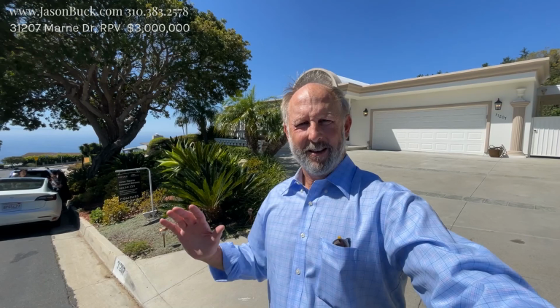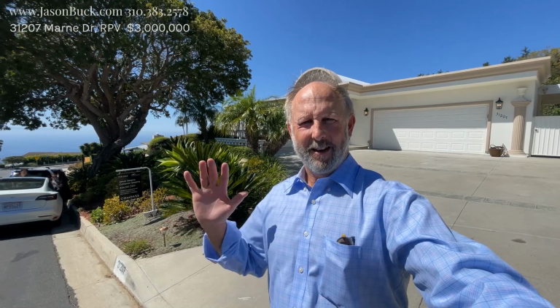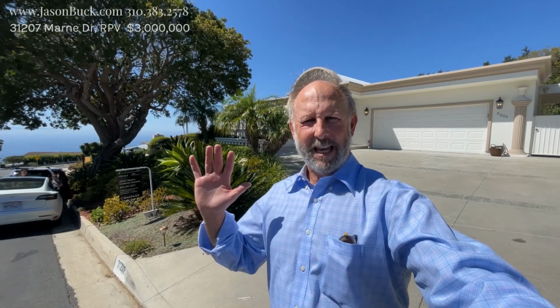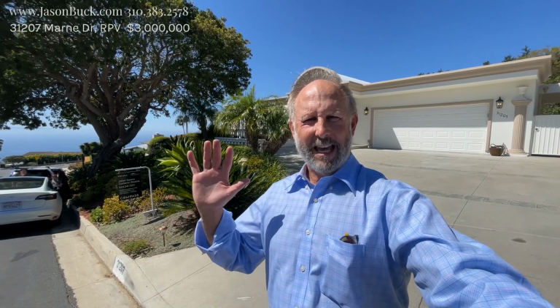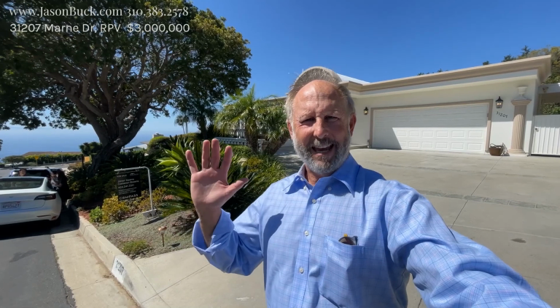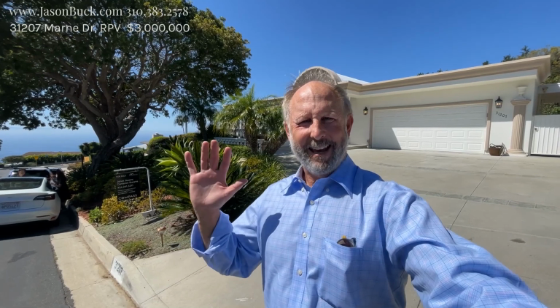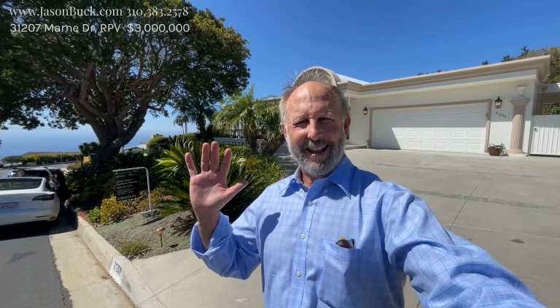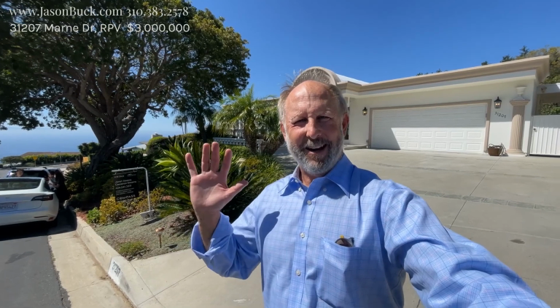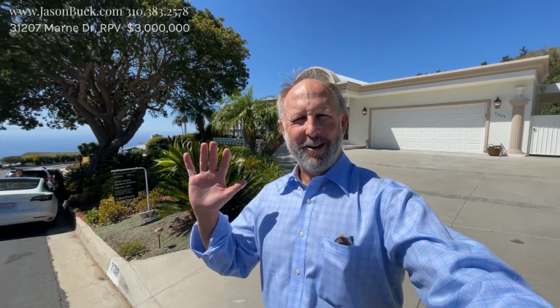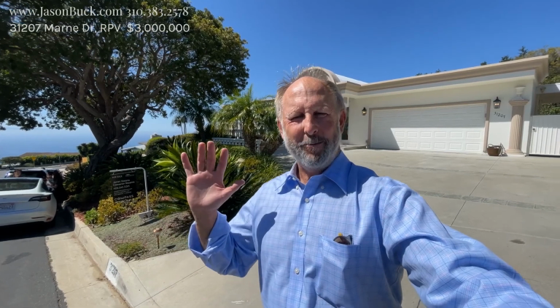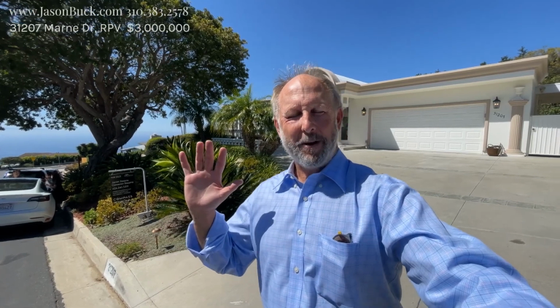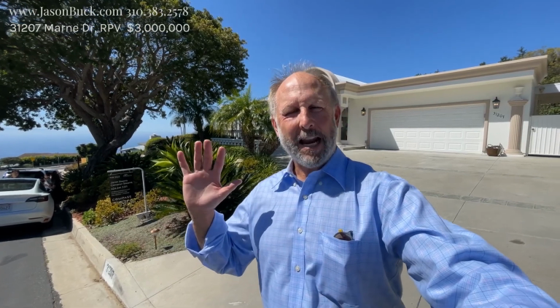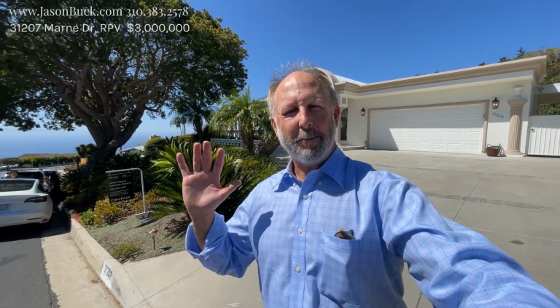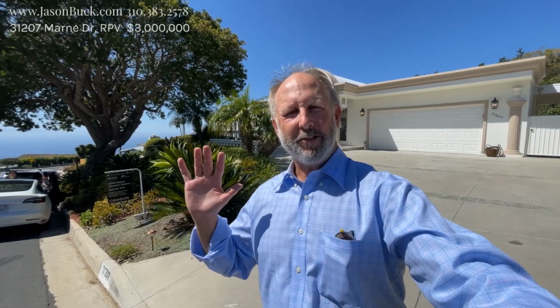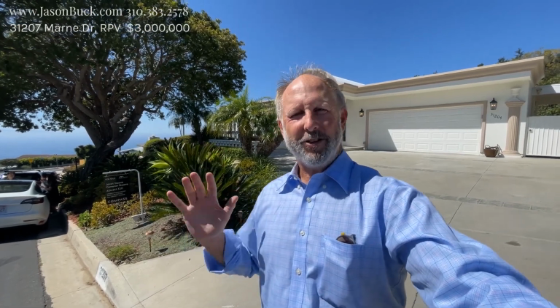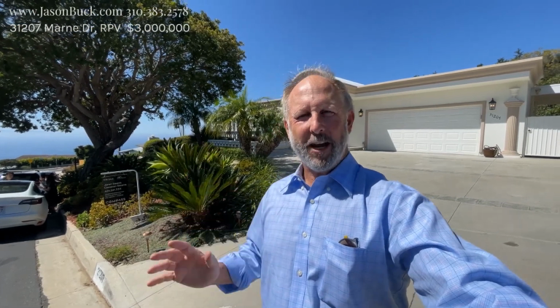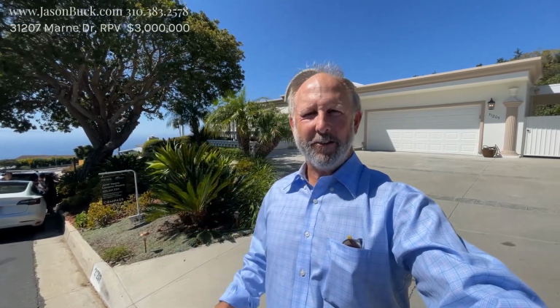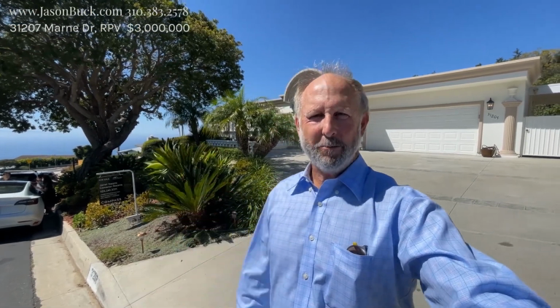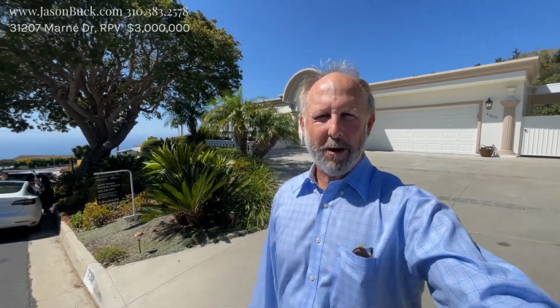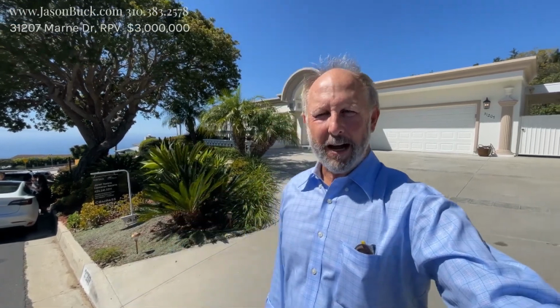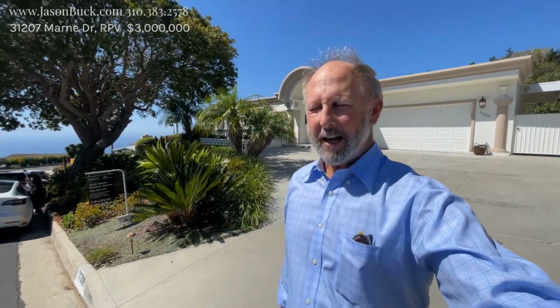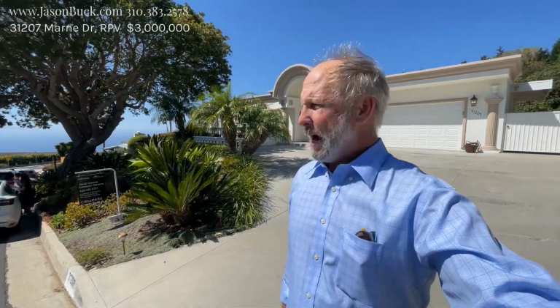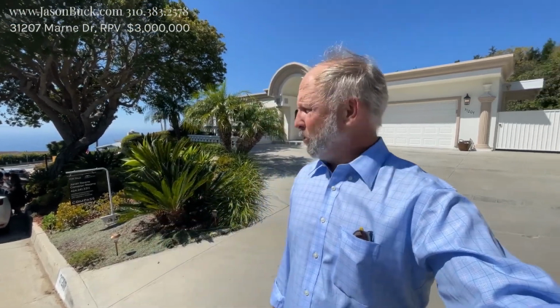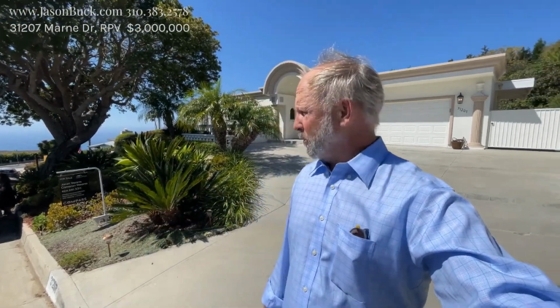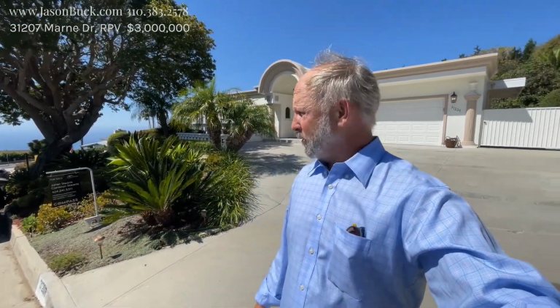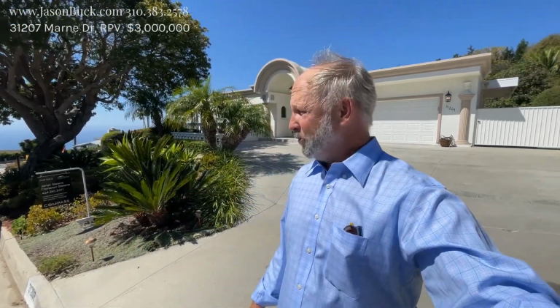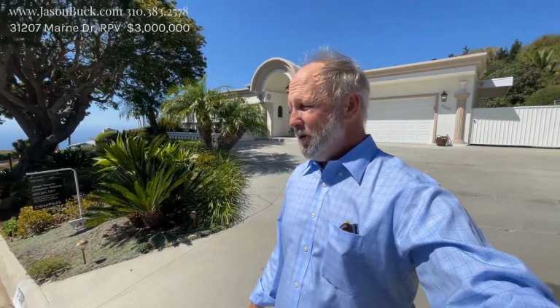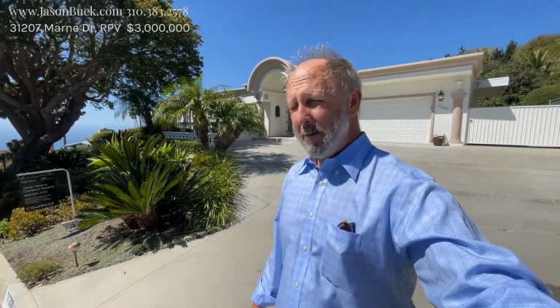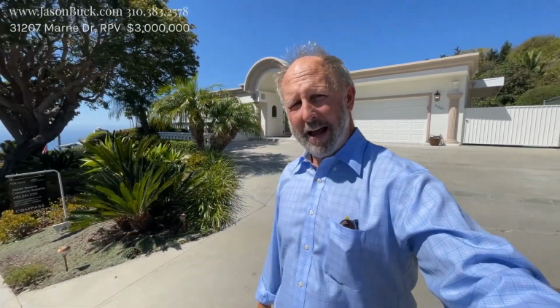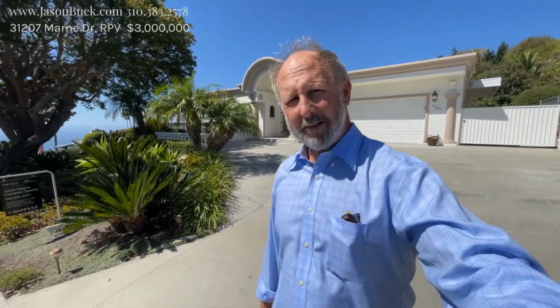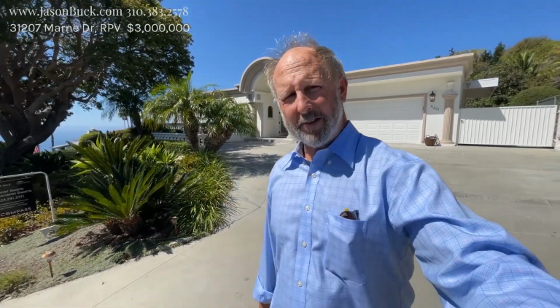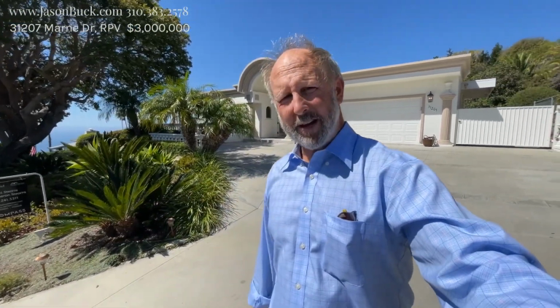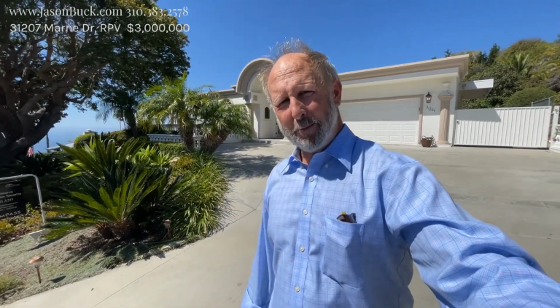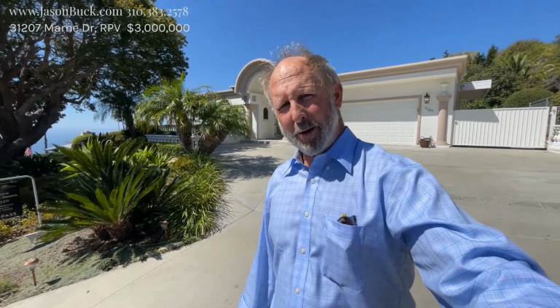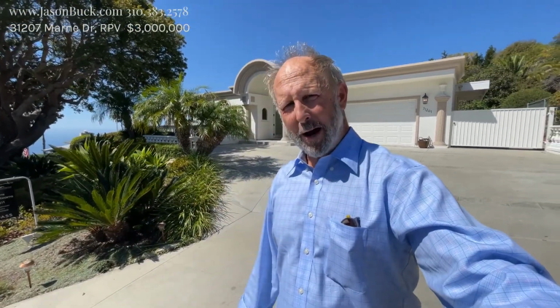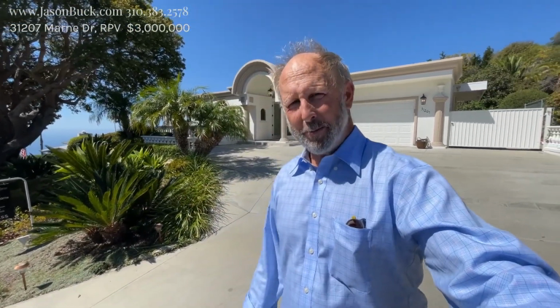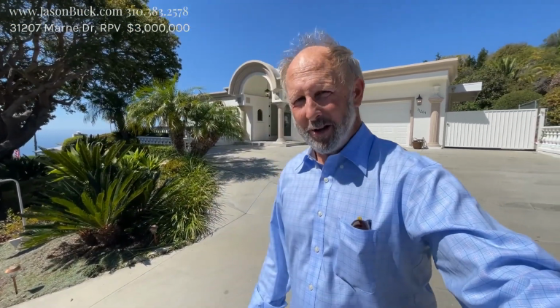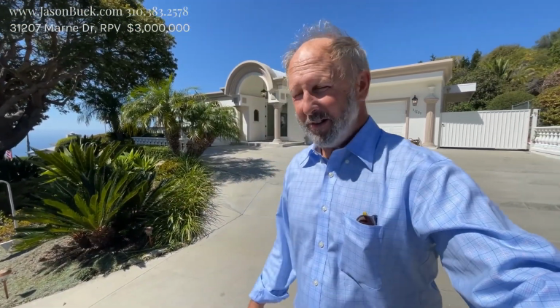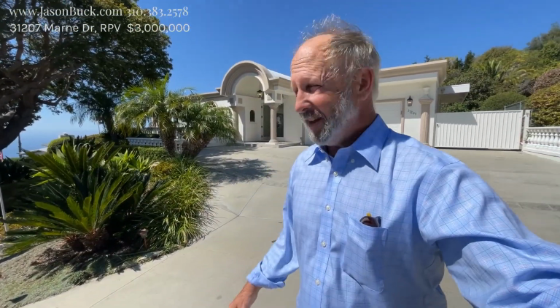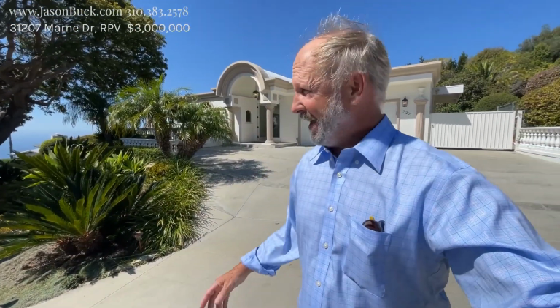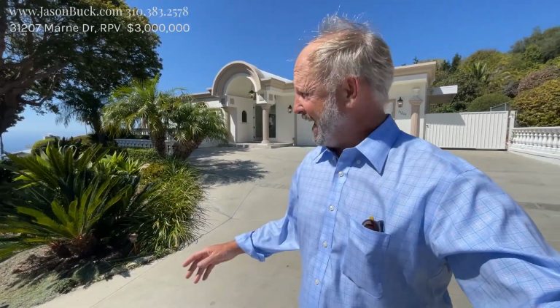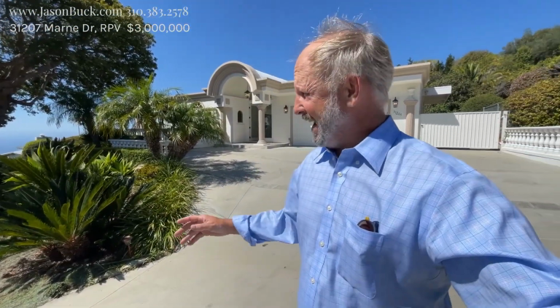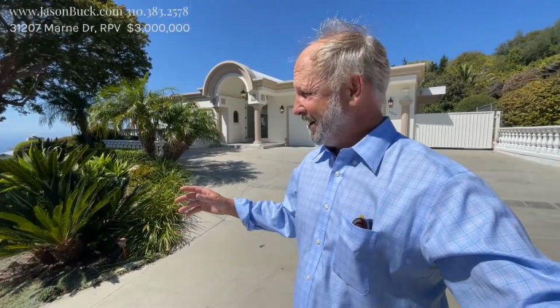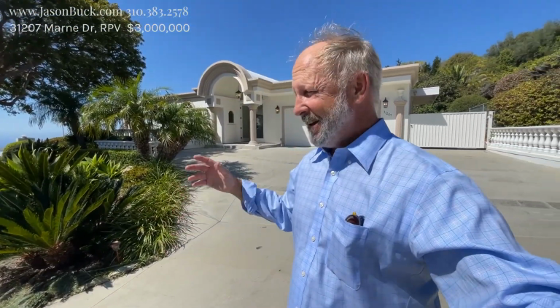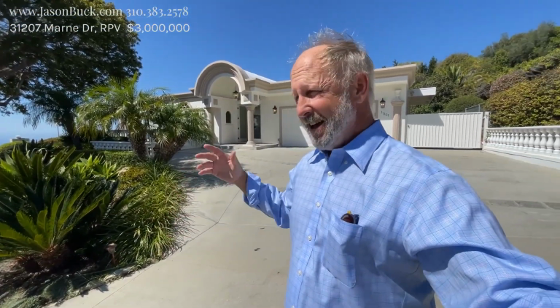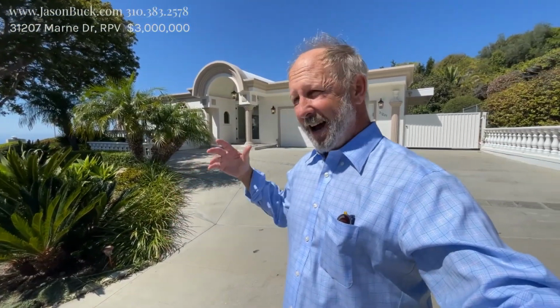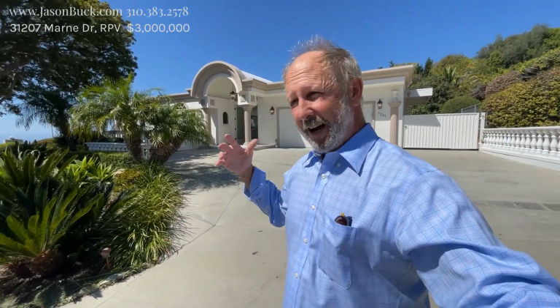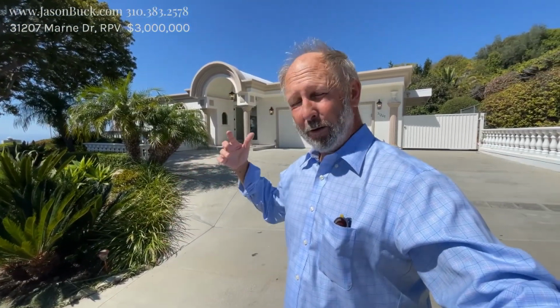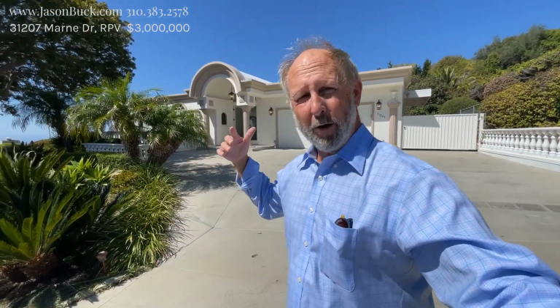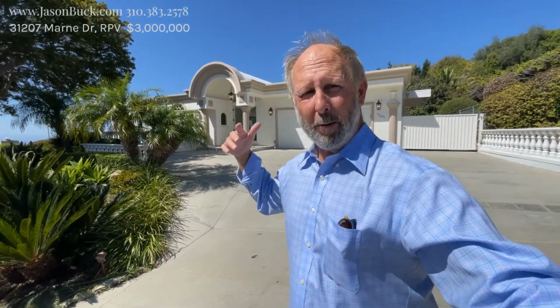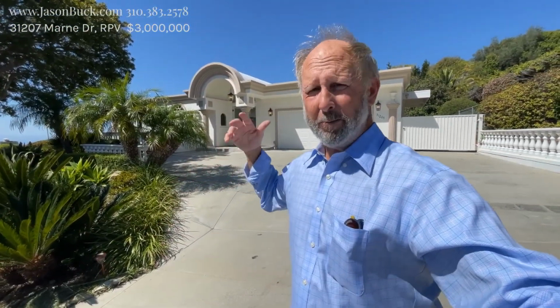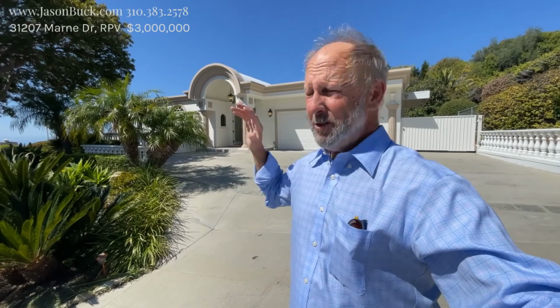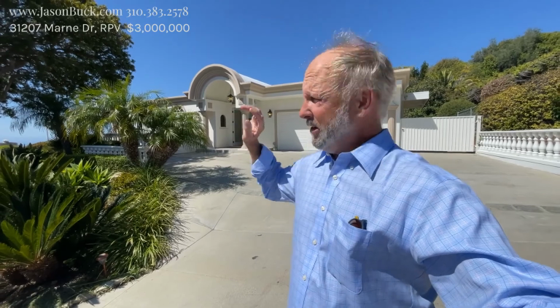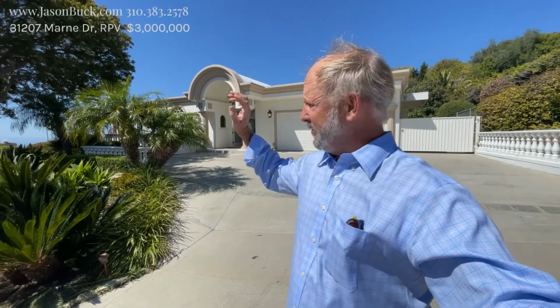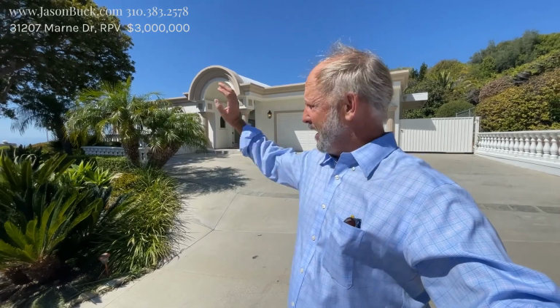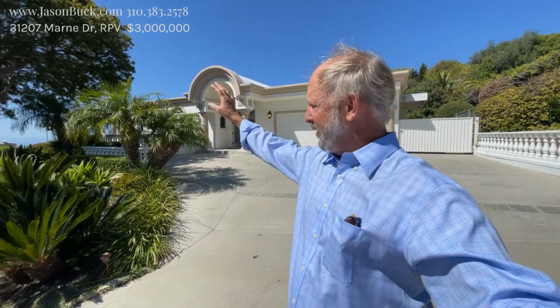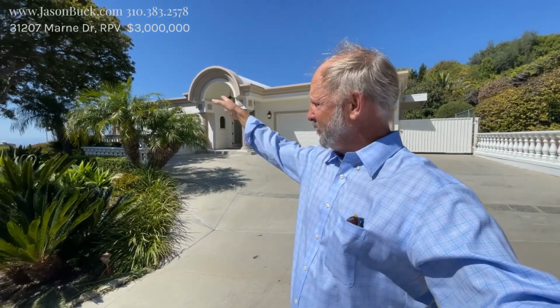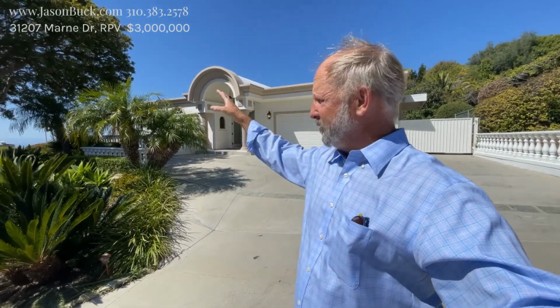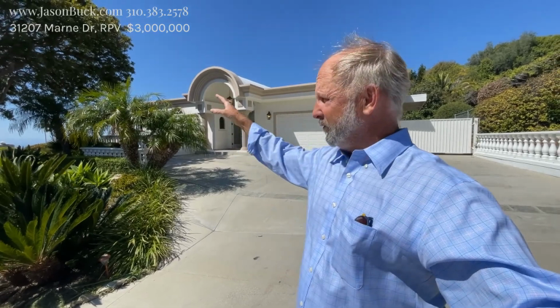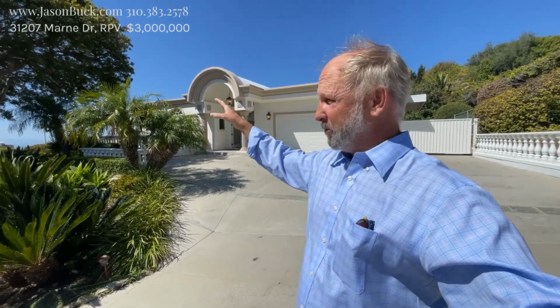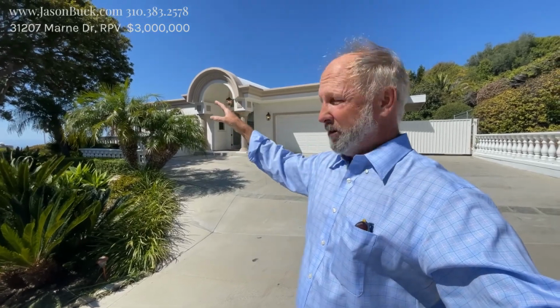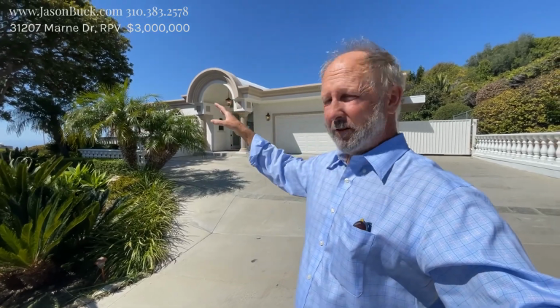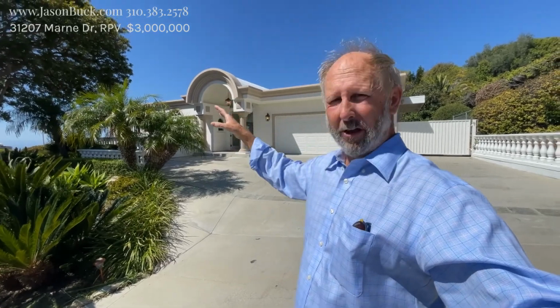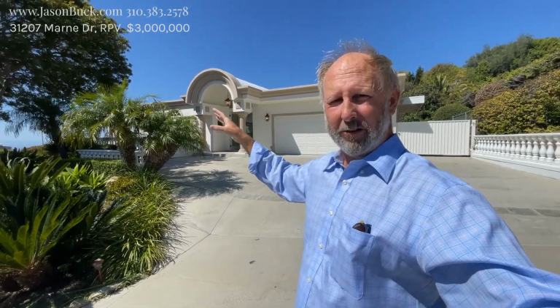Hello, my name is Jason Buck. I work with Remax Estate Properties and I grew up just down the street from this listing.